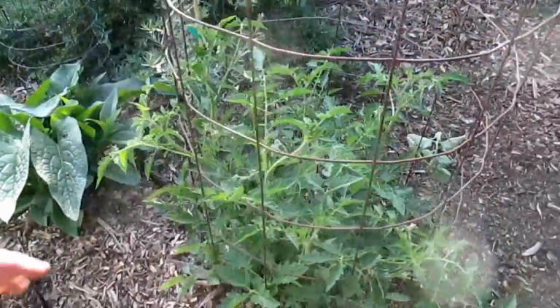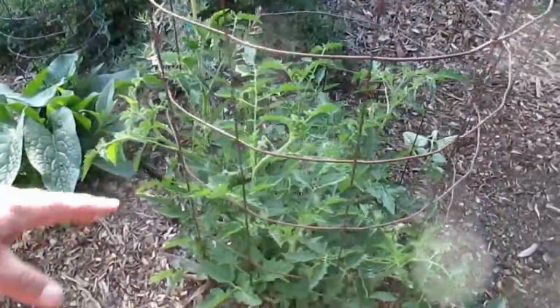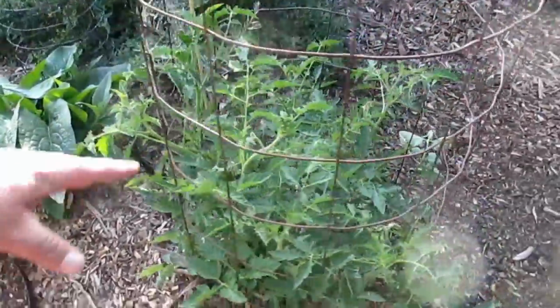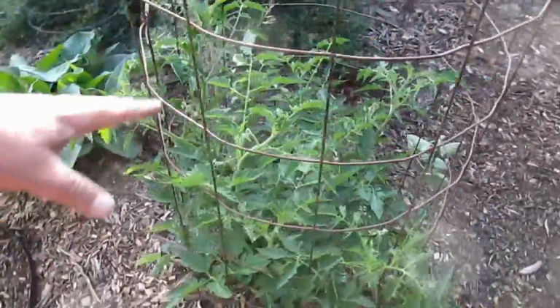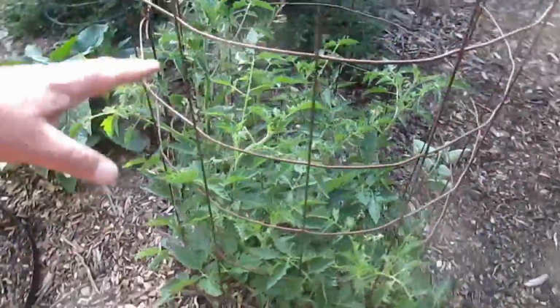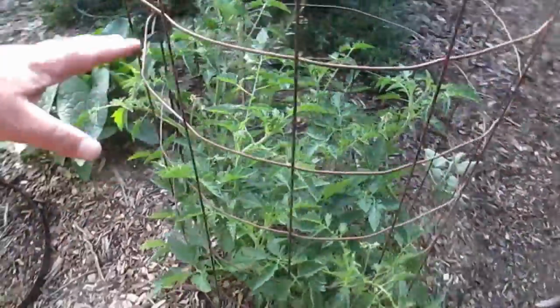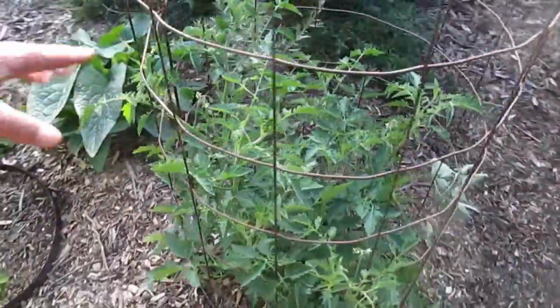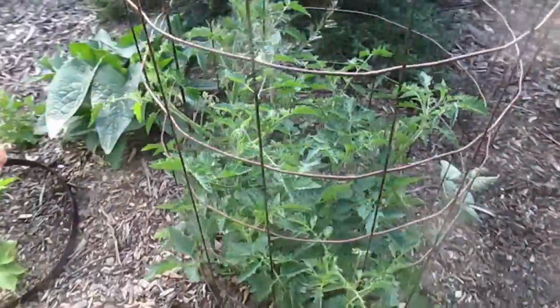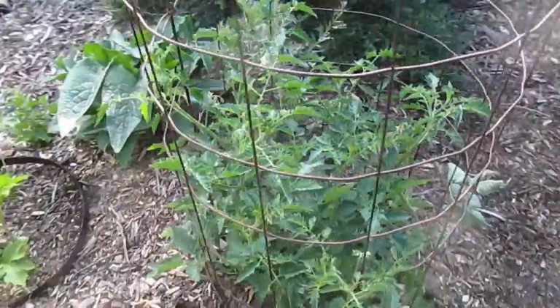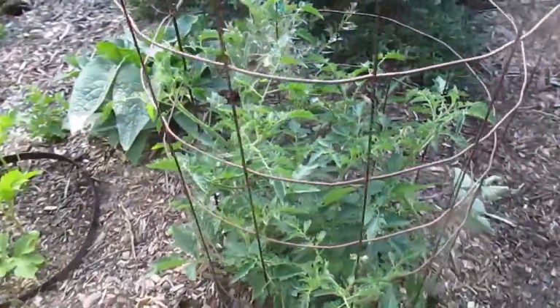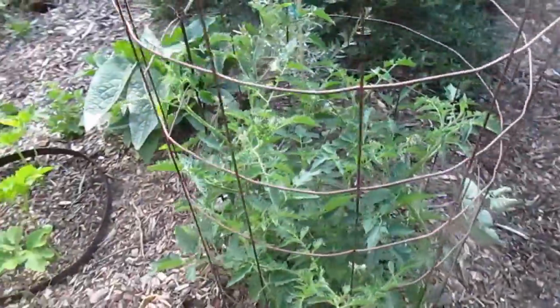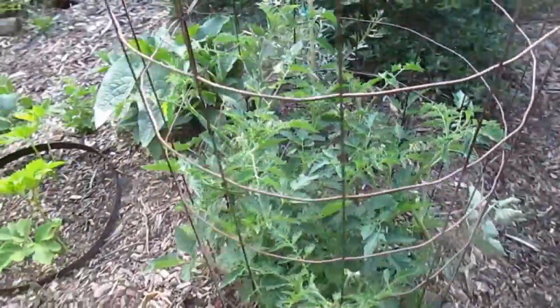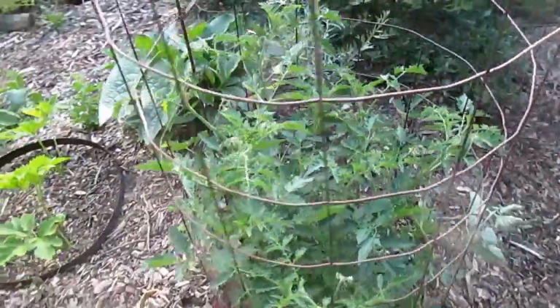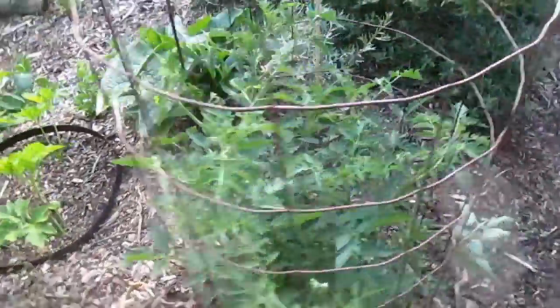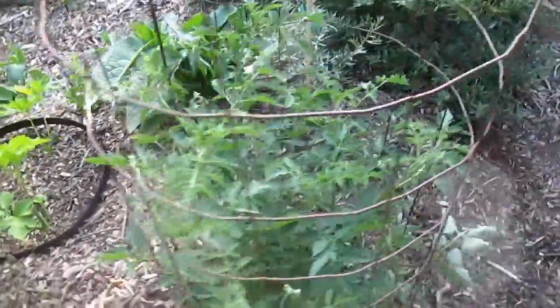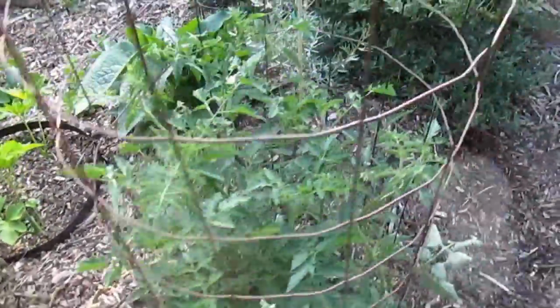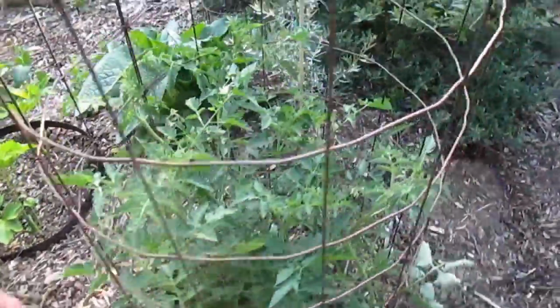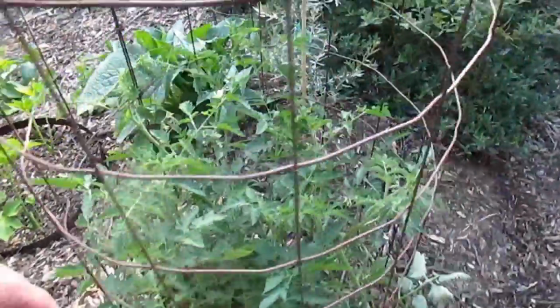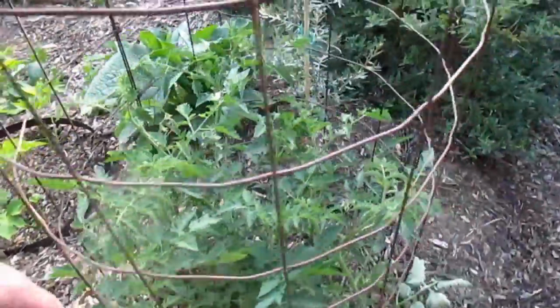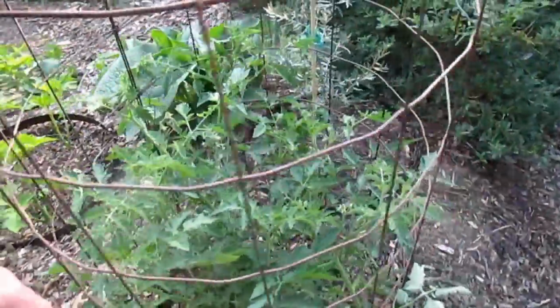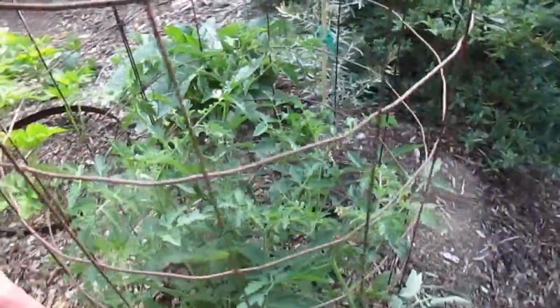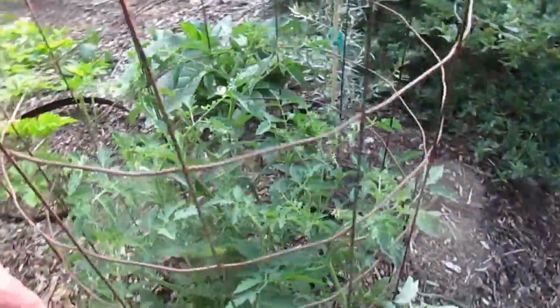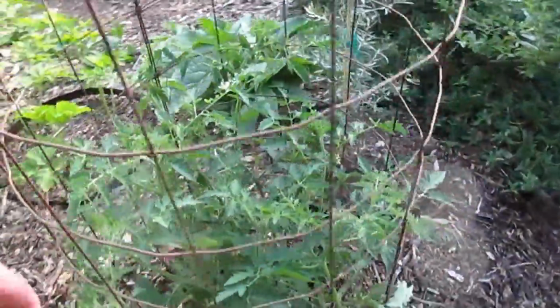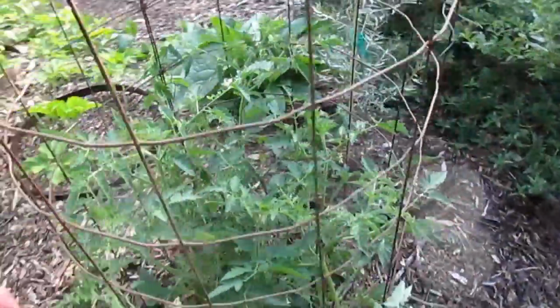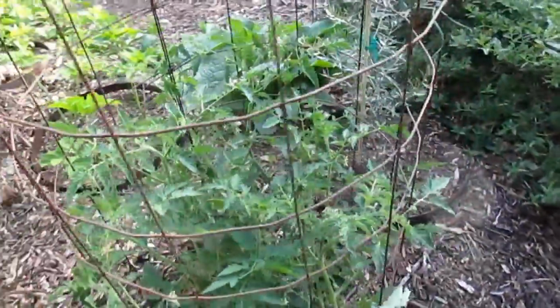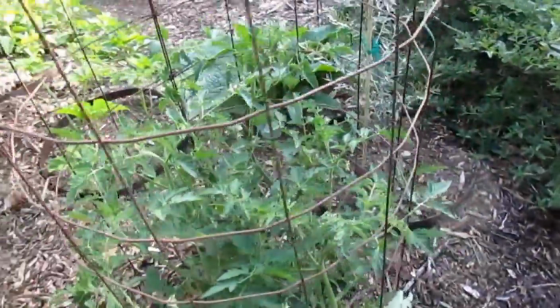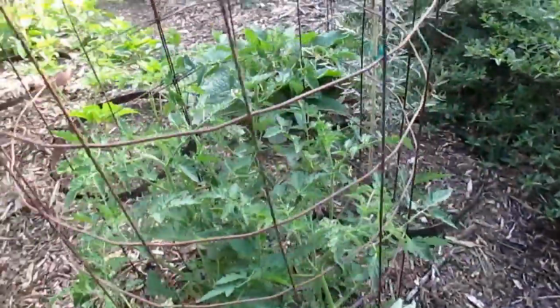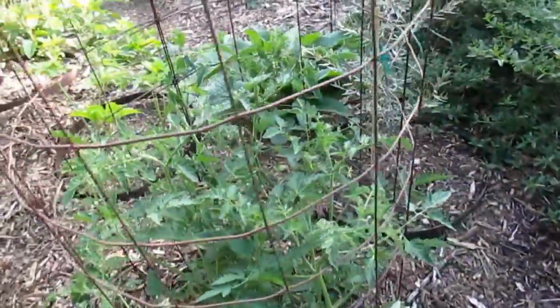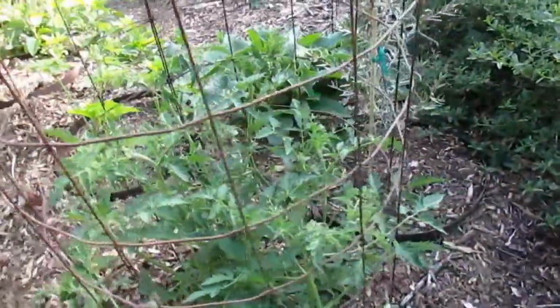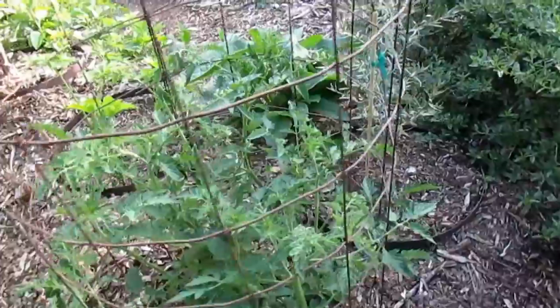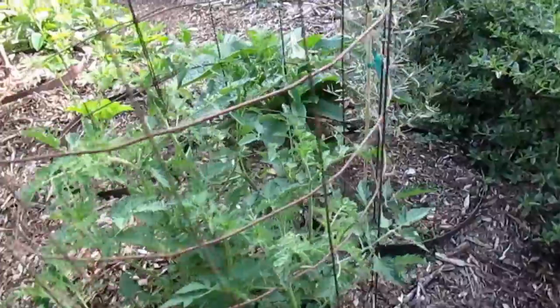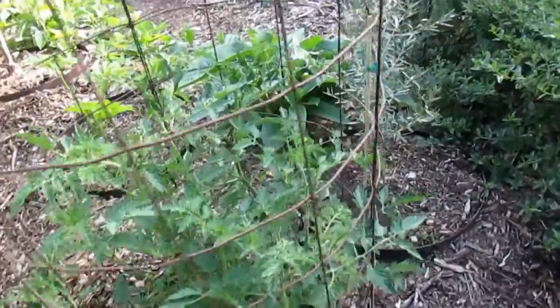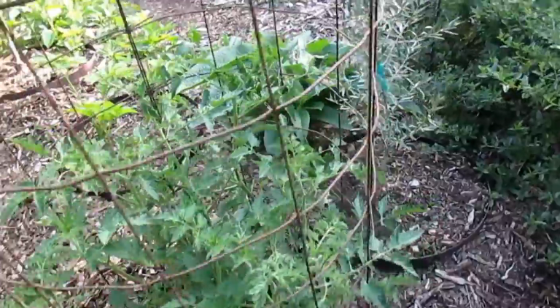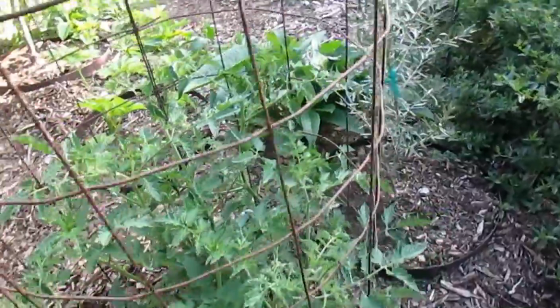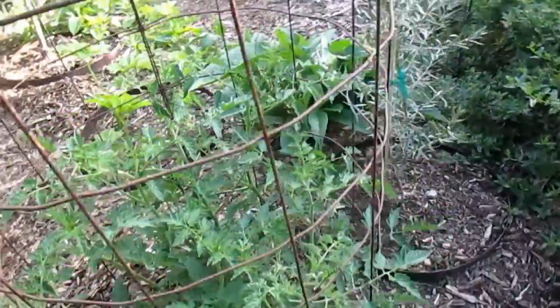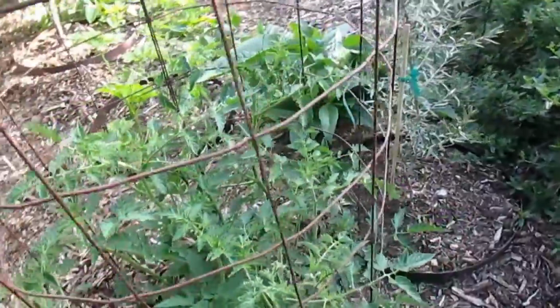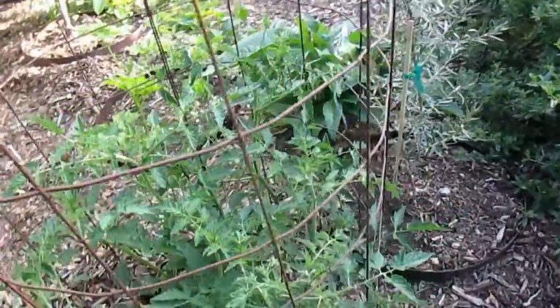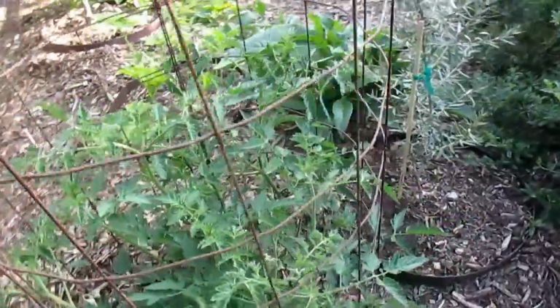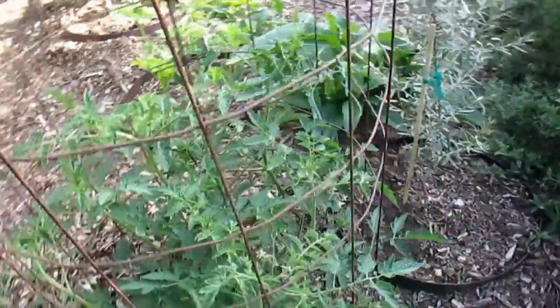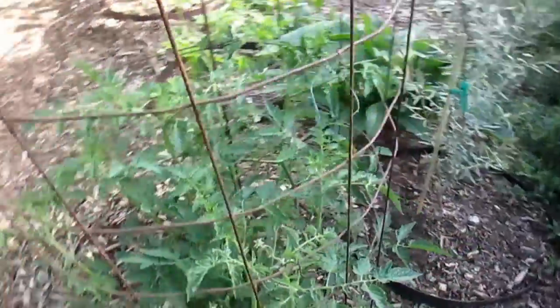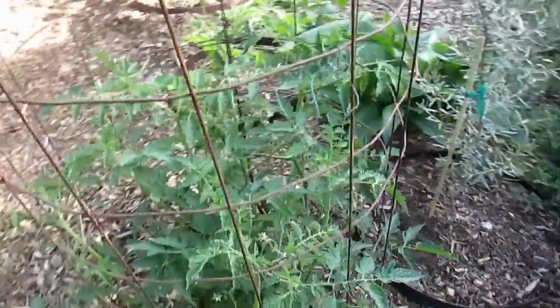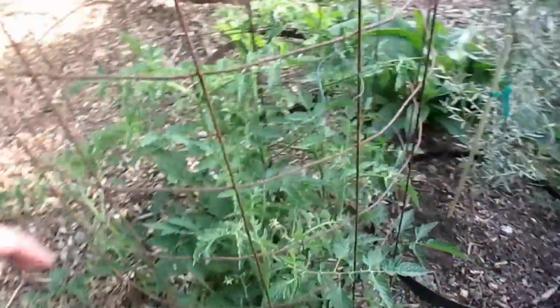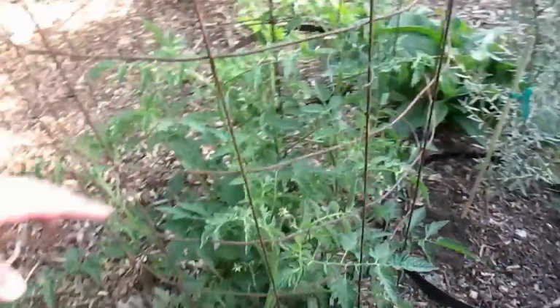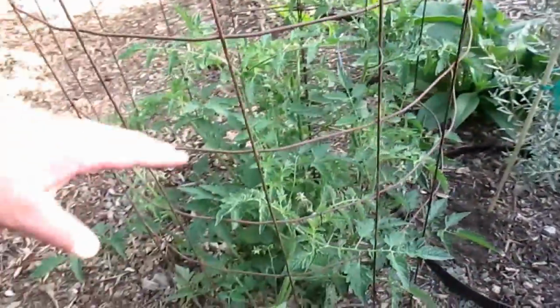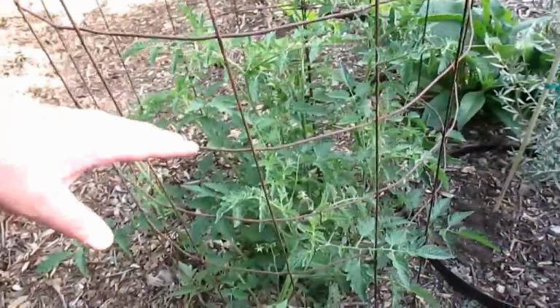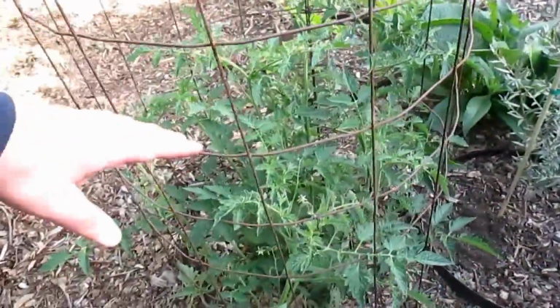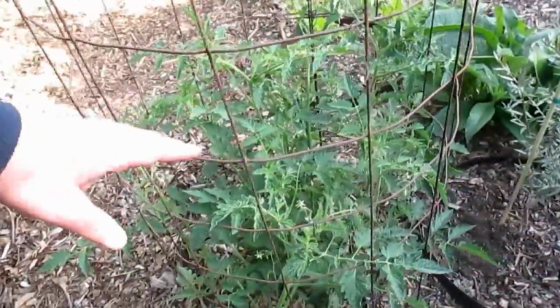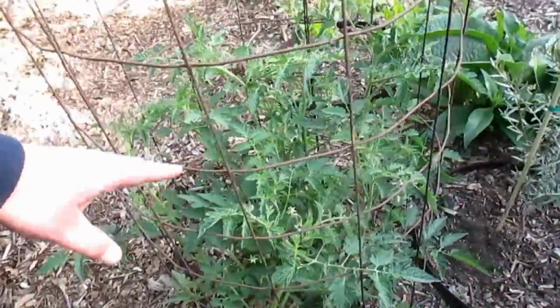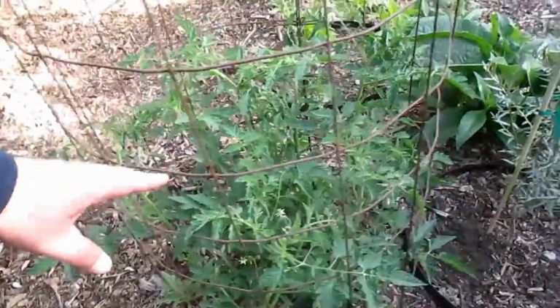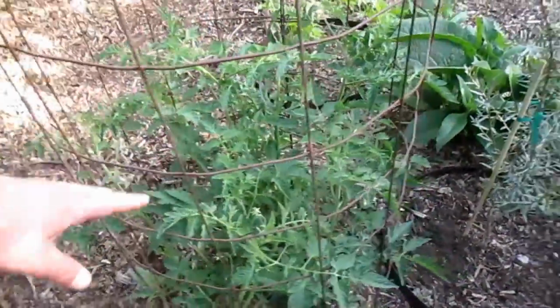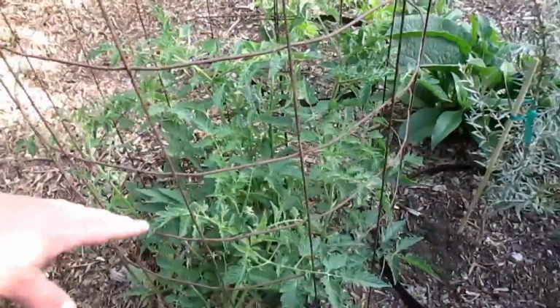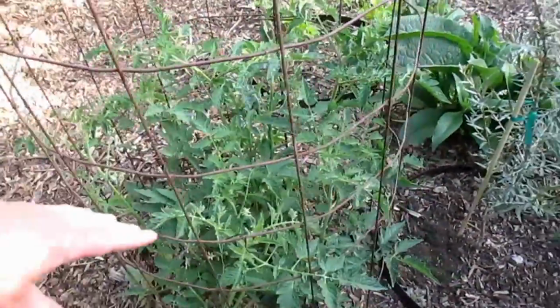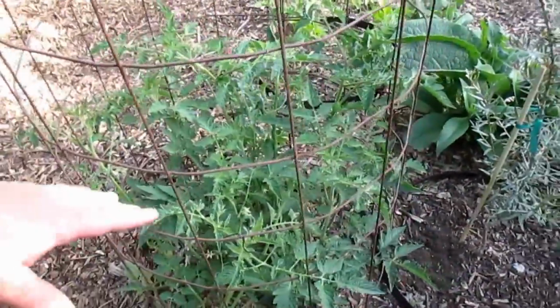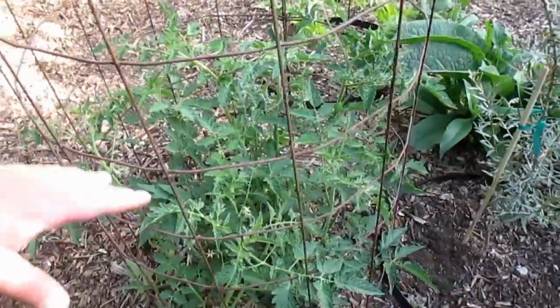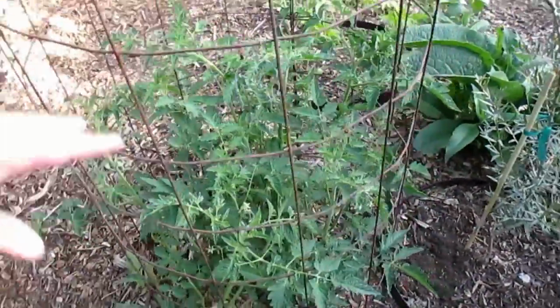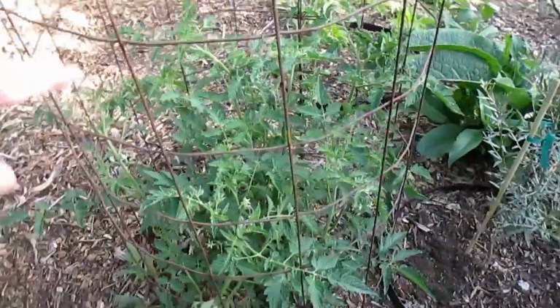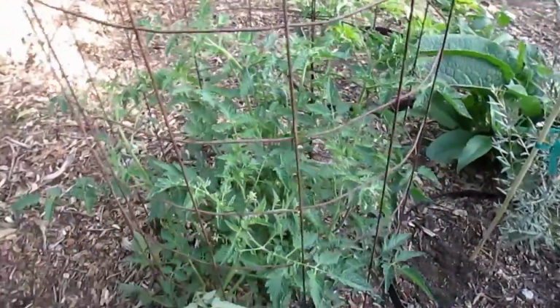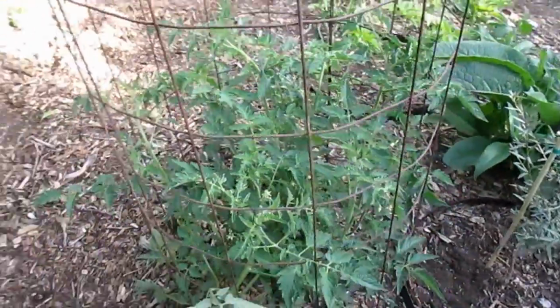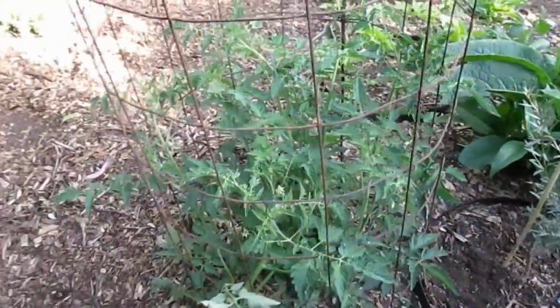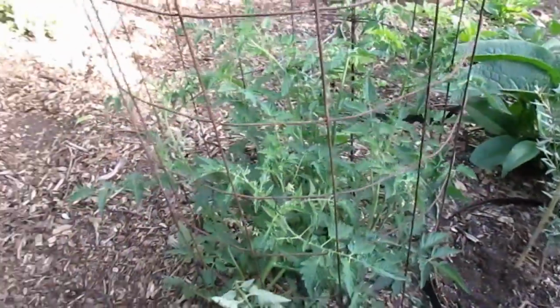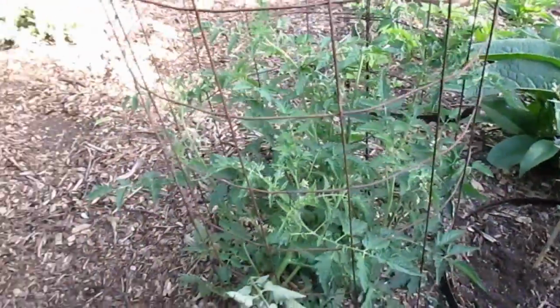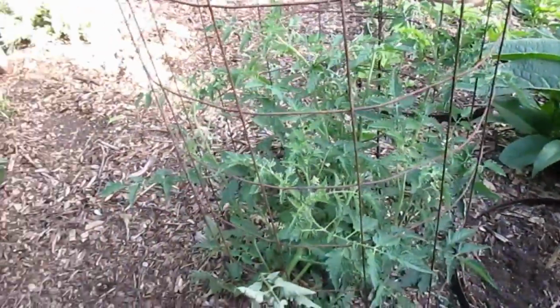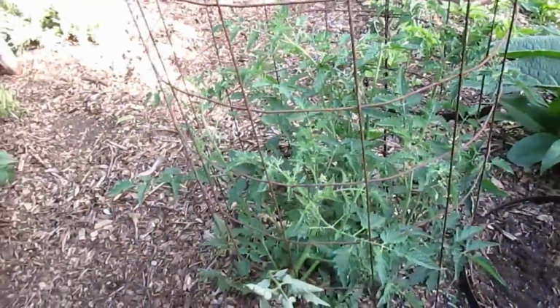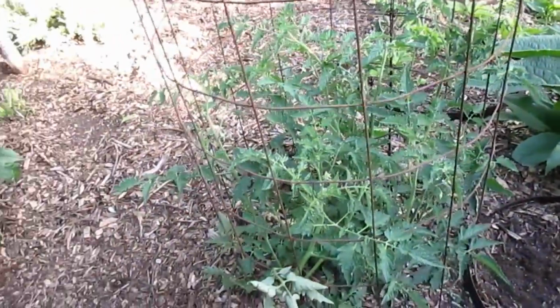Tomatoes are starting to grow up. I've got about 20 or so tomato plants scattered all throughout the design.